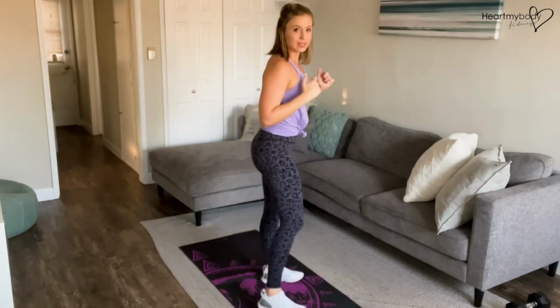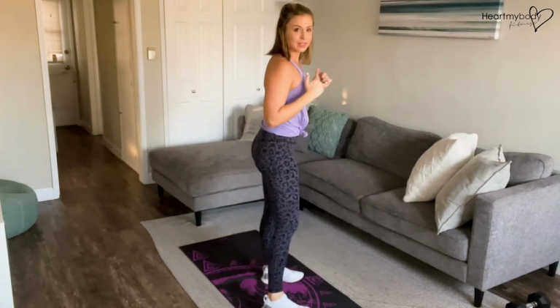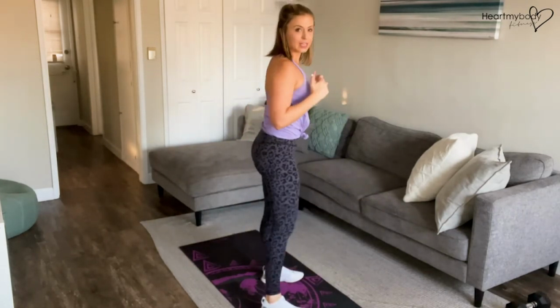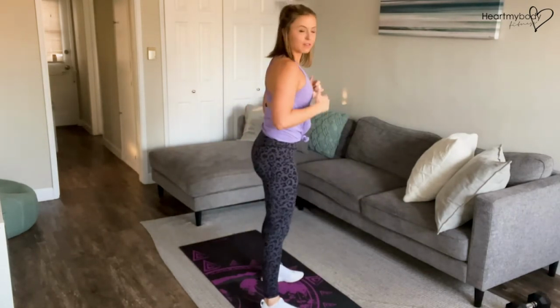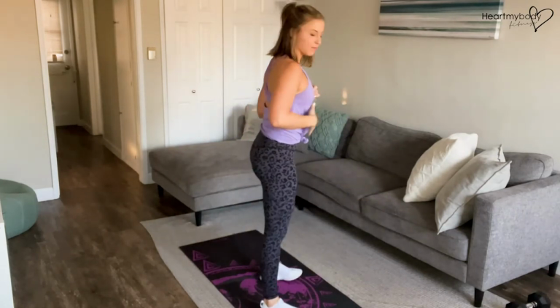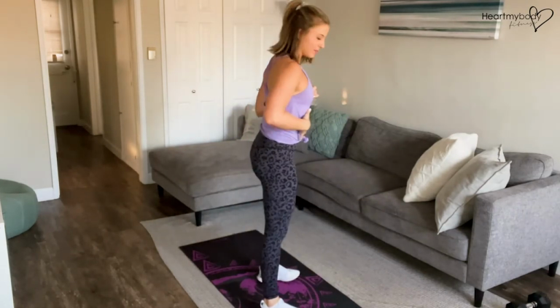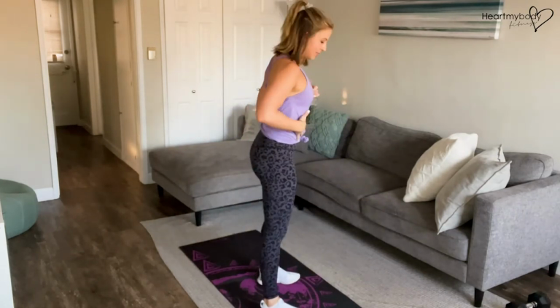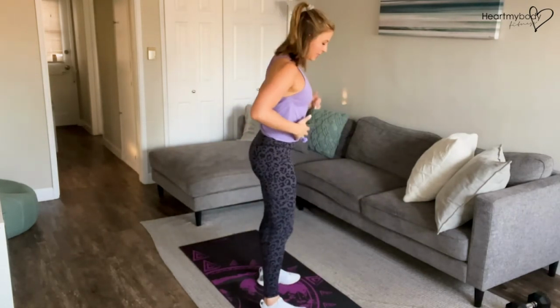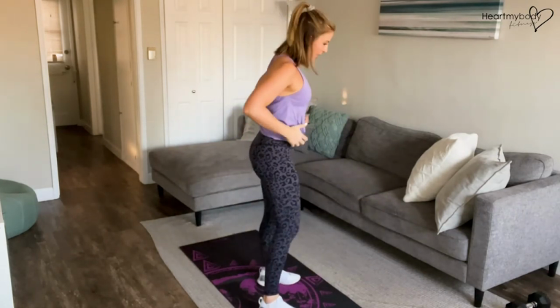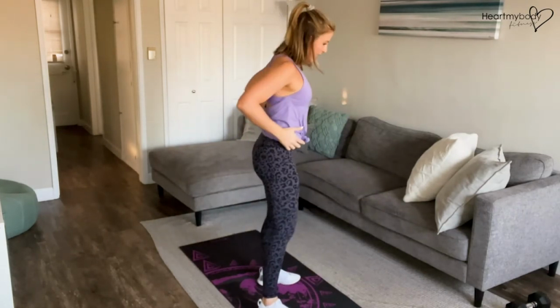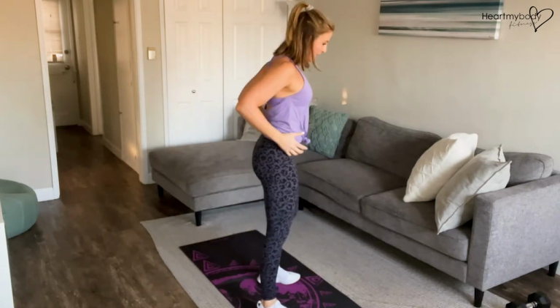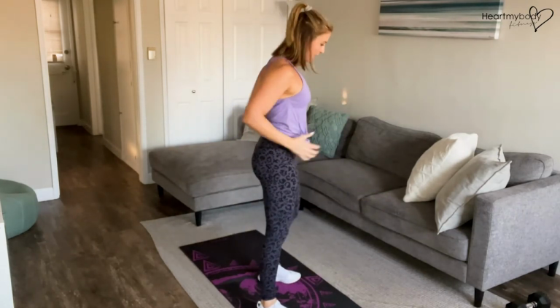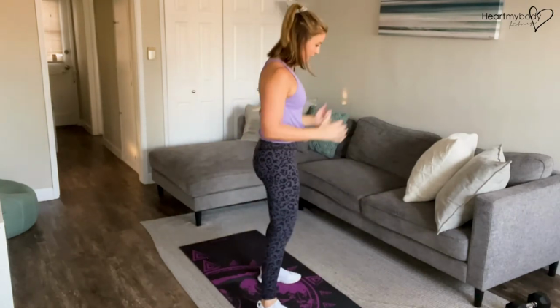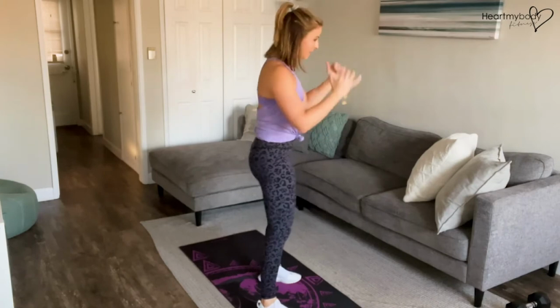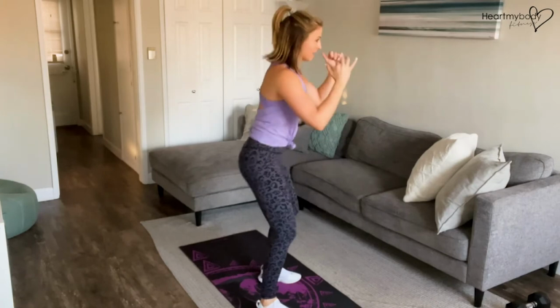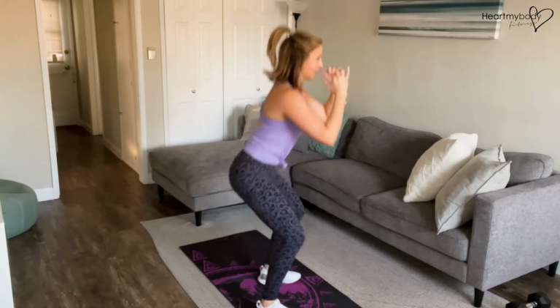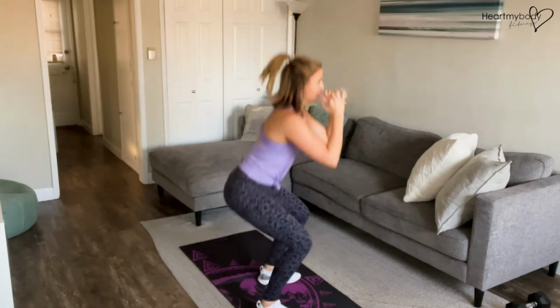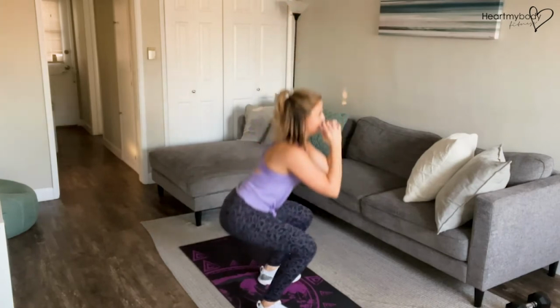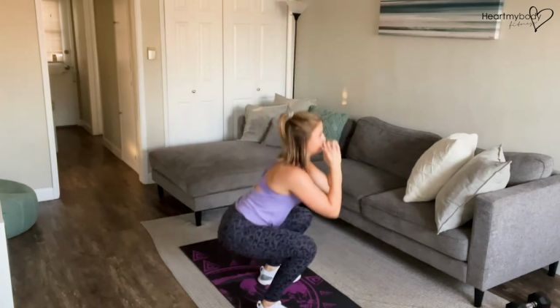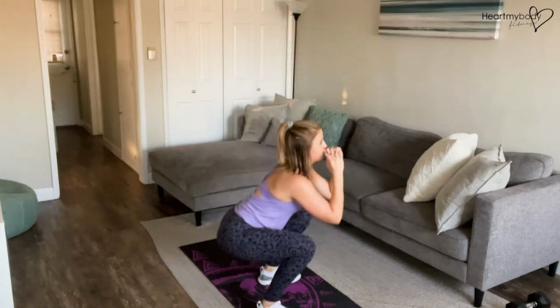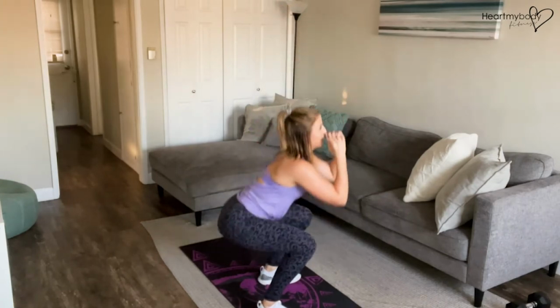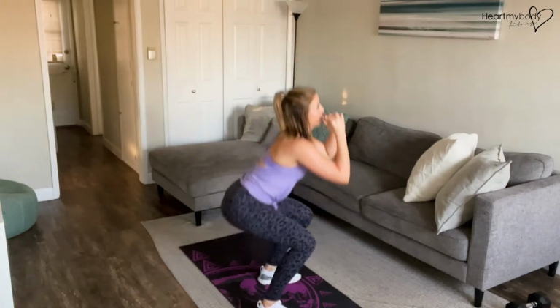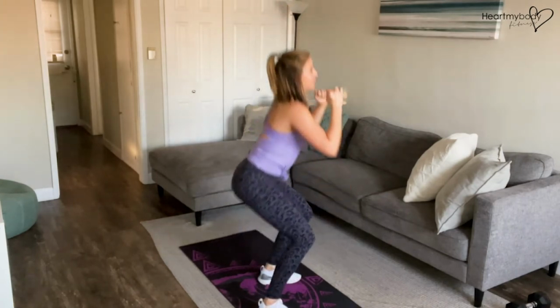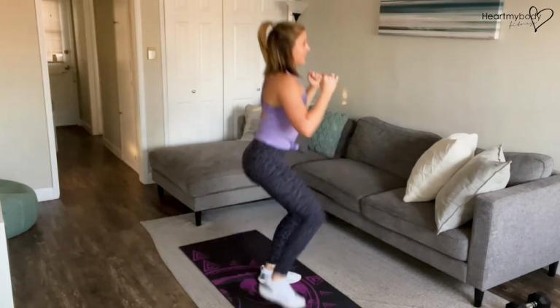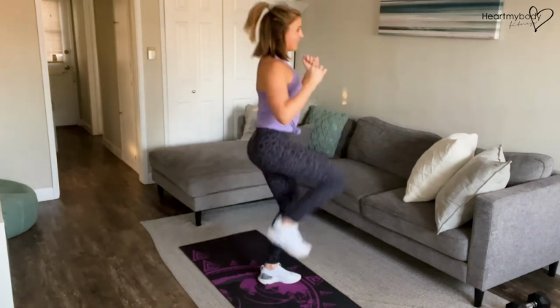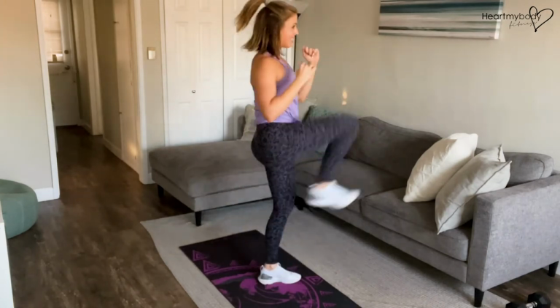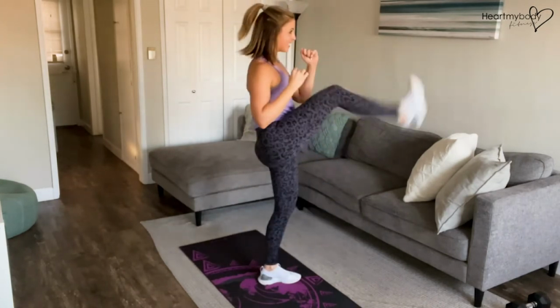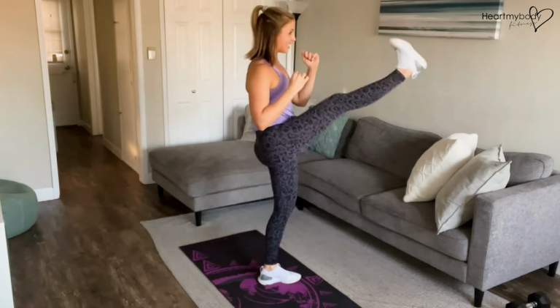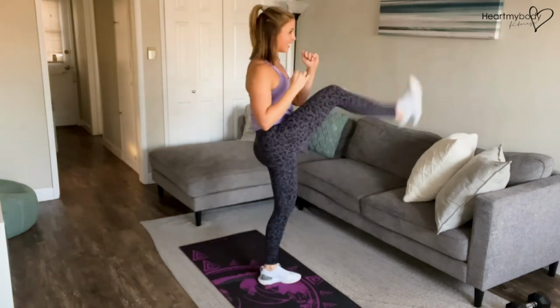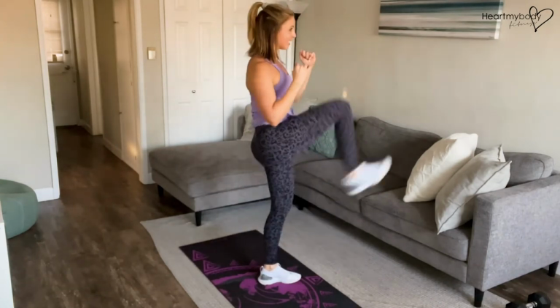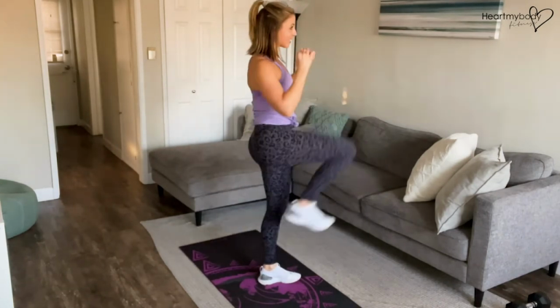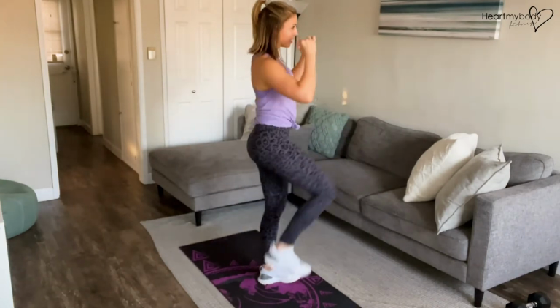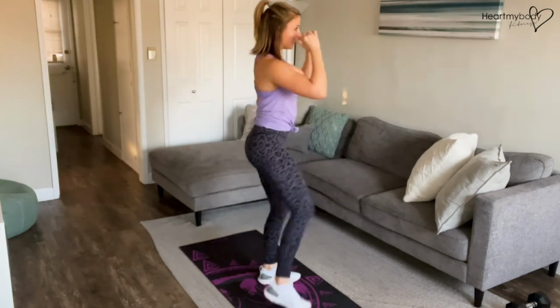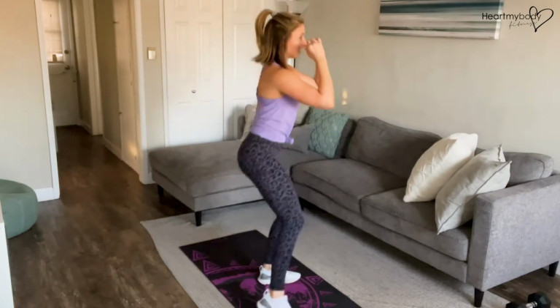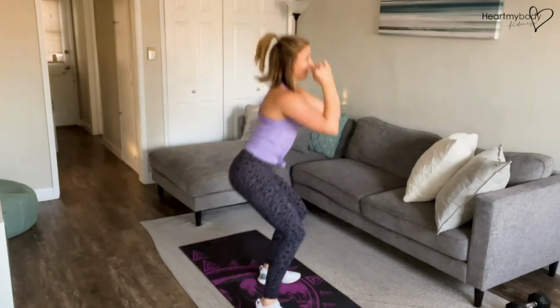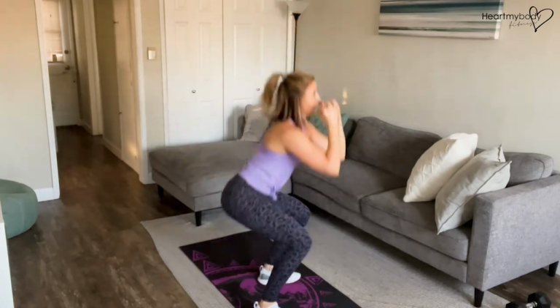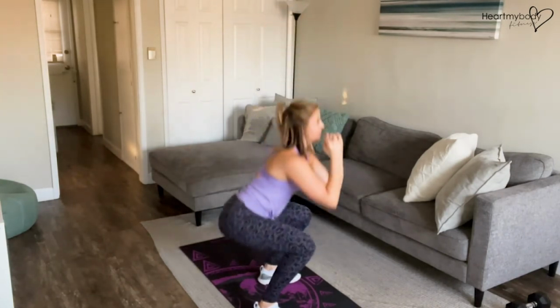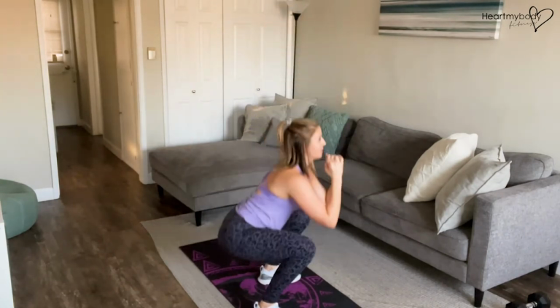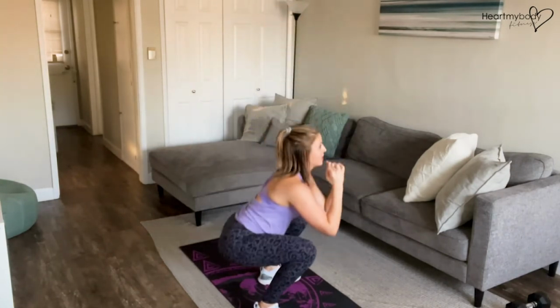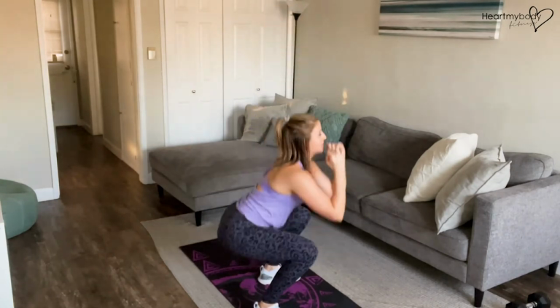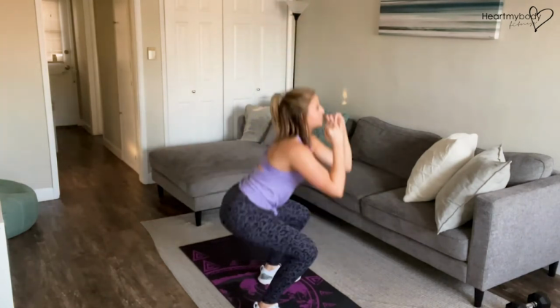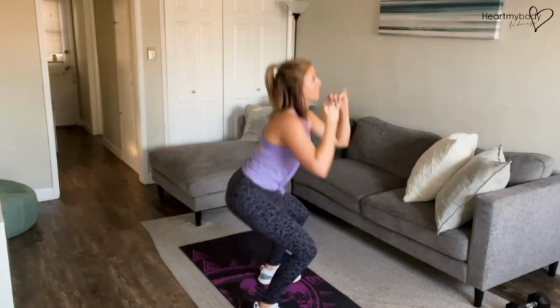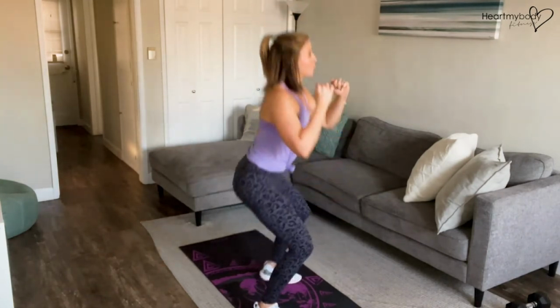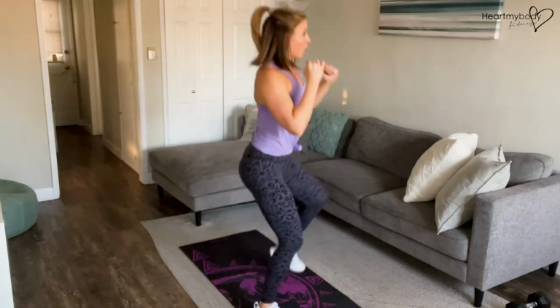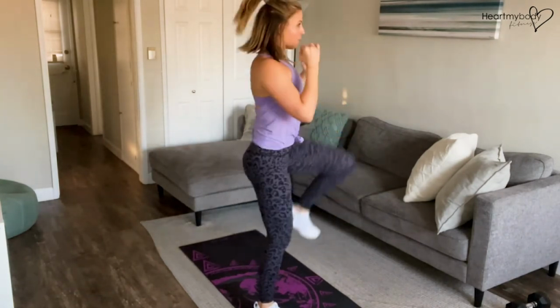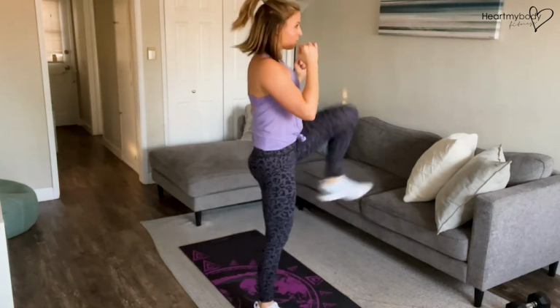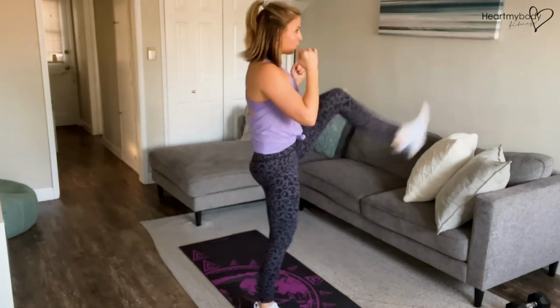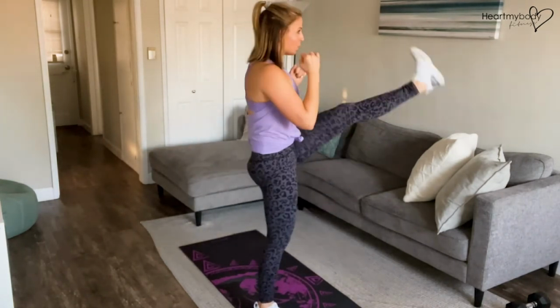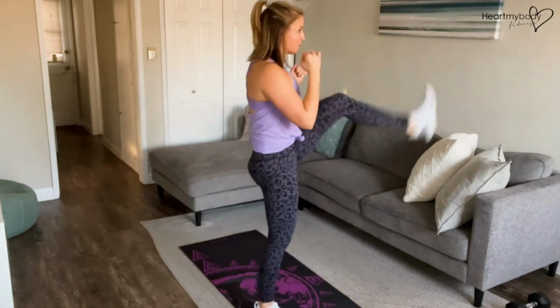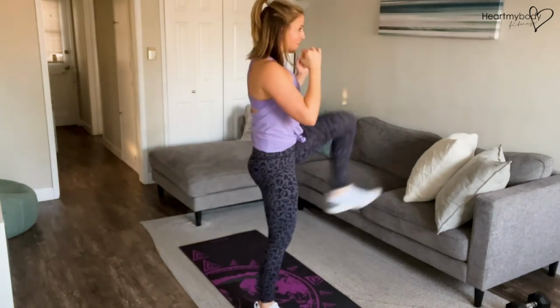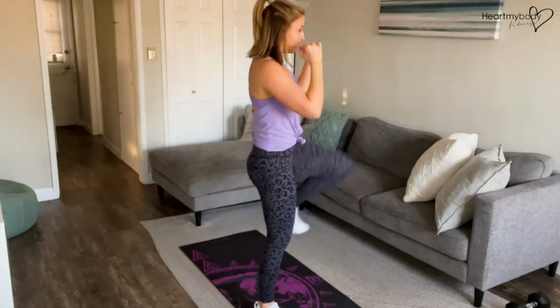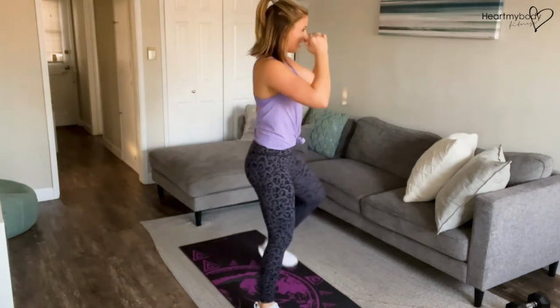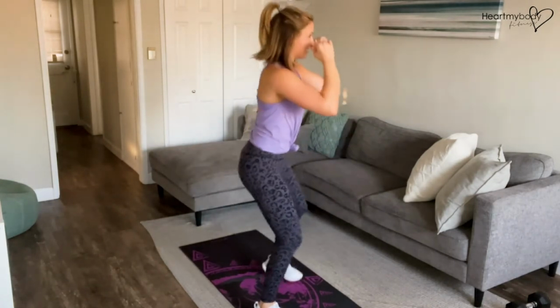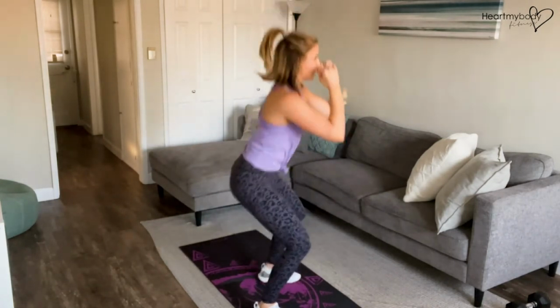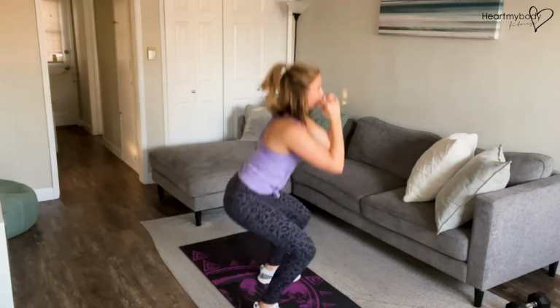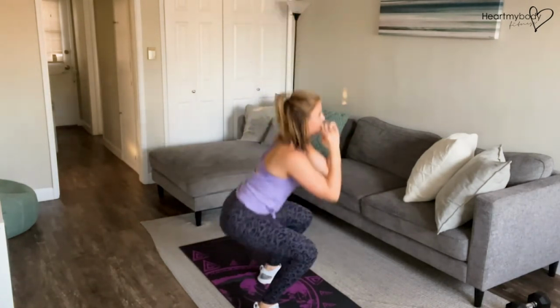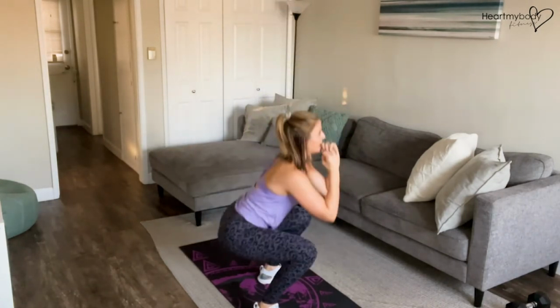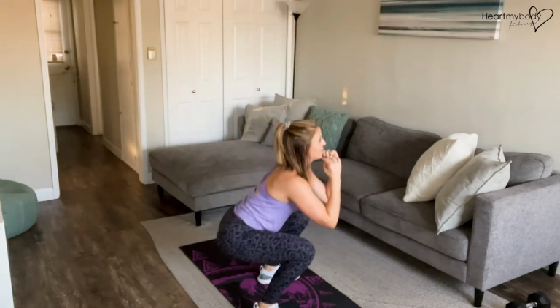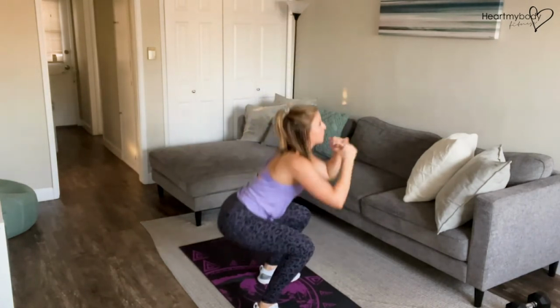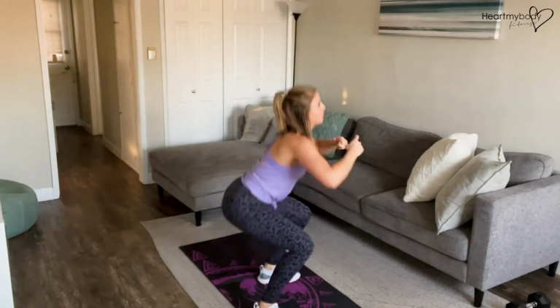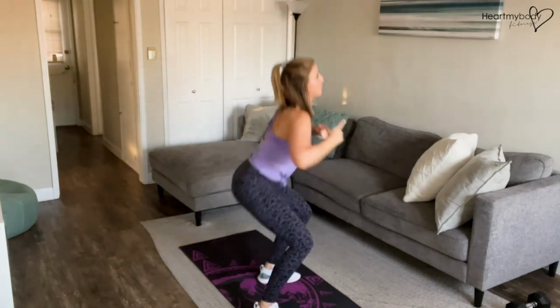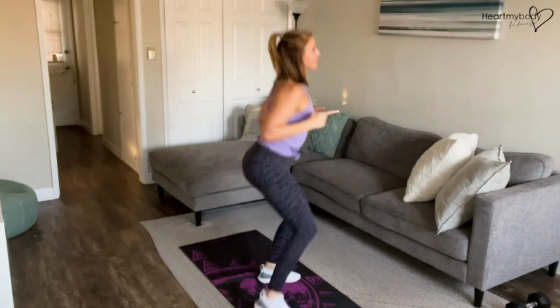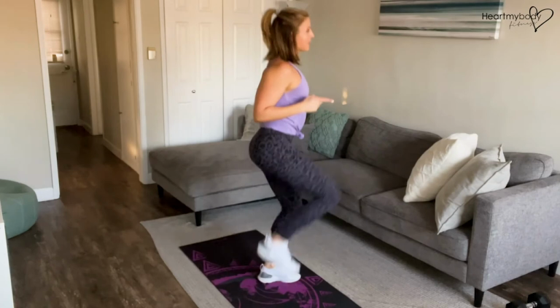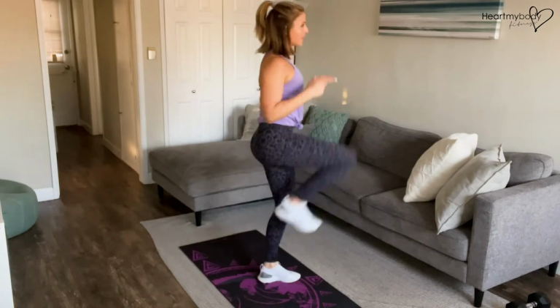Now from the side. Down, kick. Nice squat form. Drive through your heel.